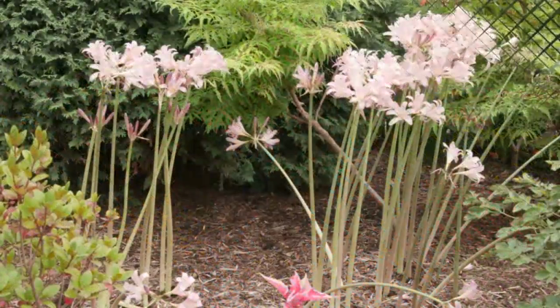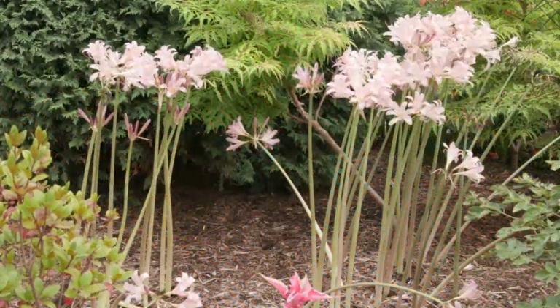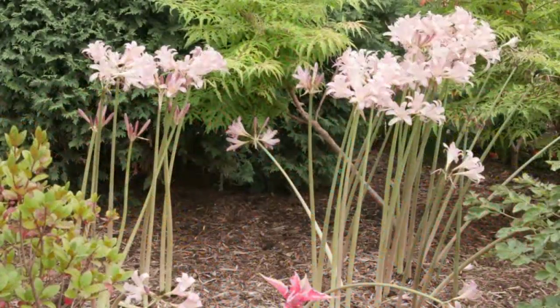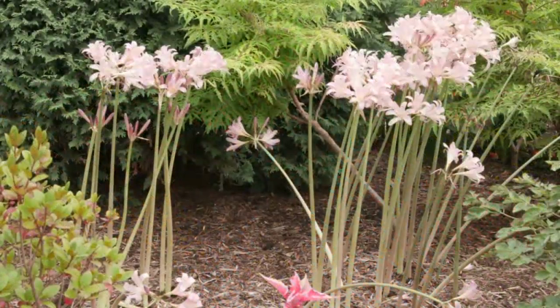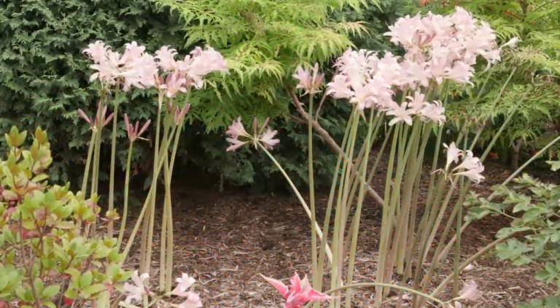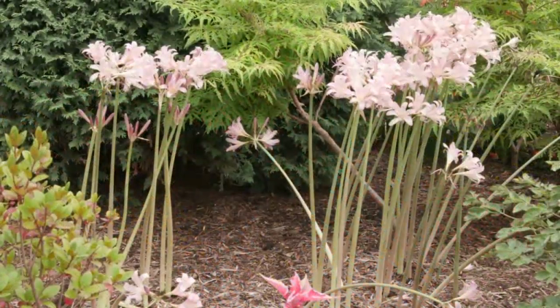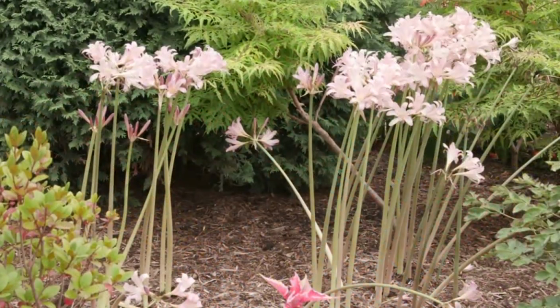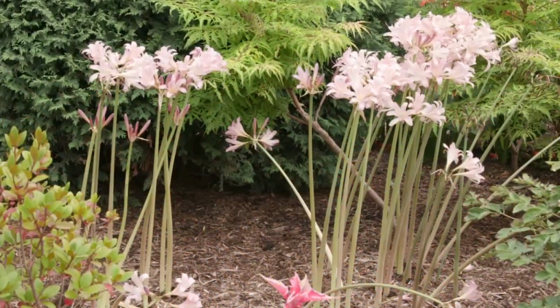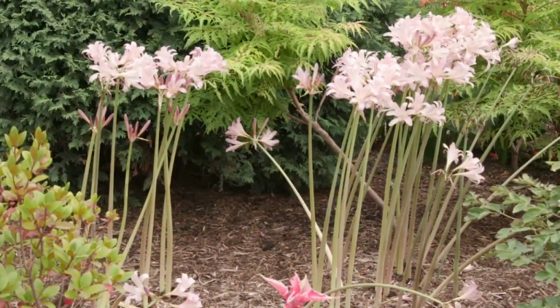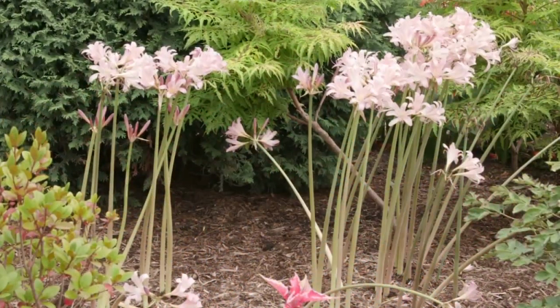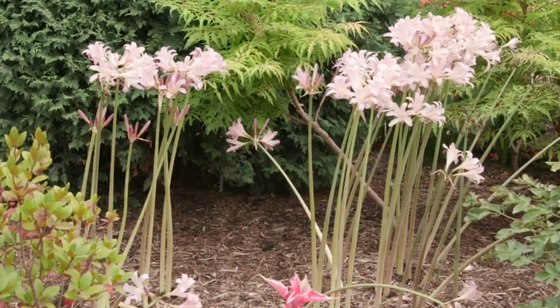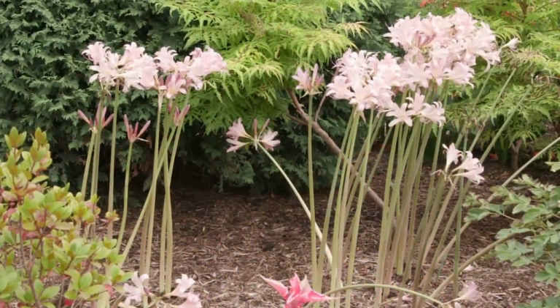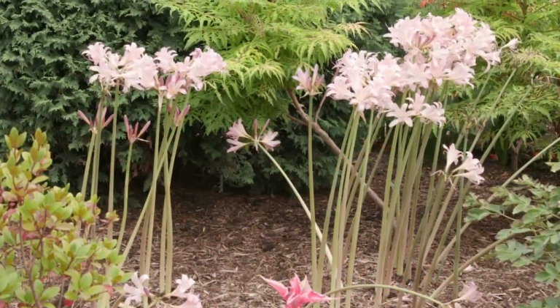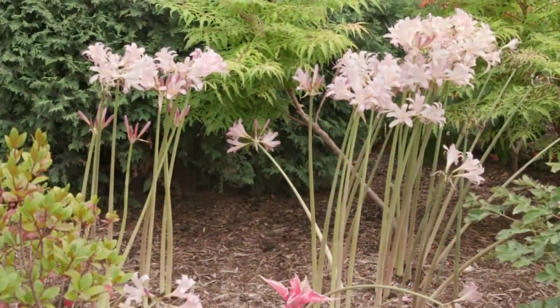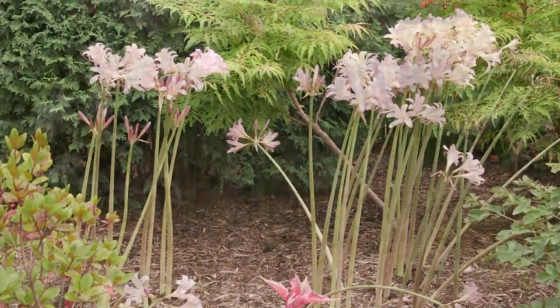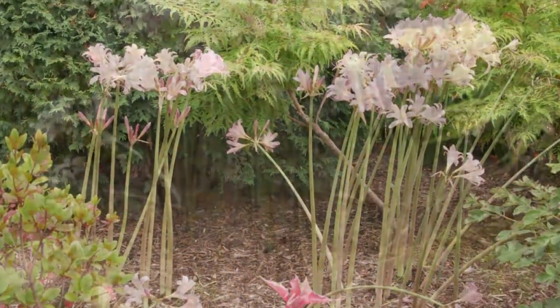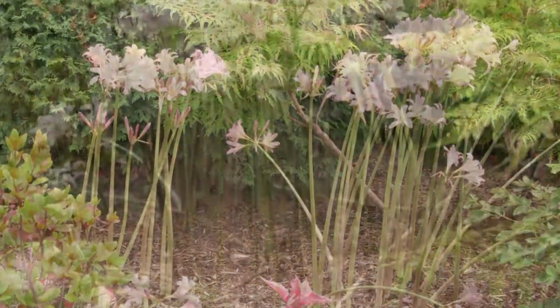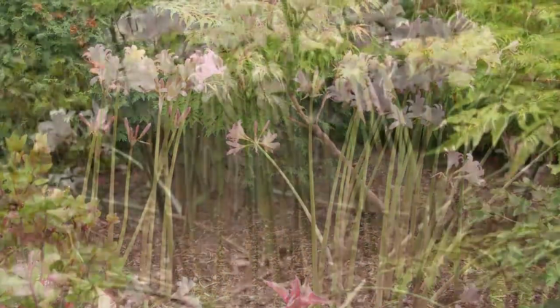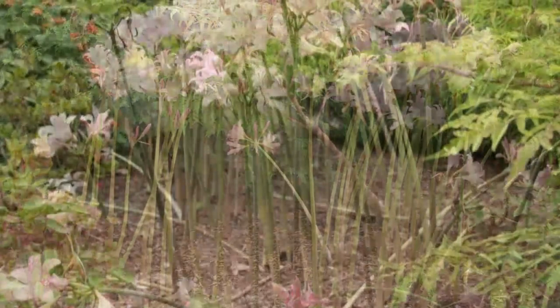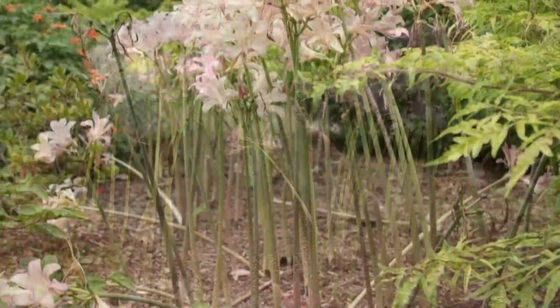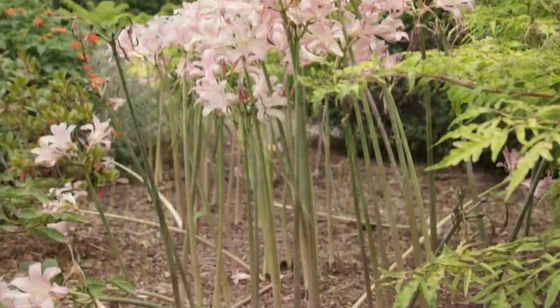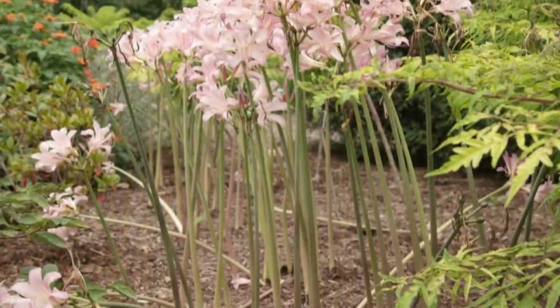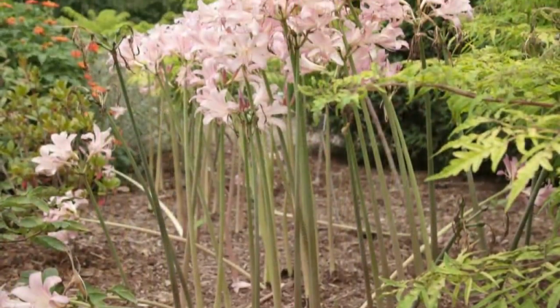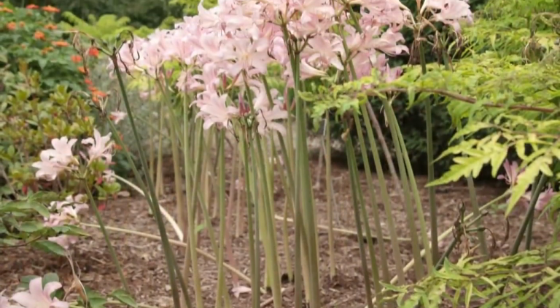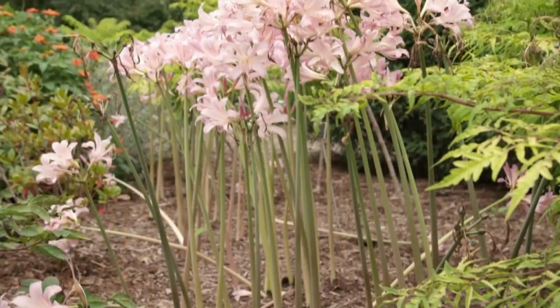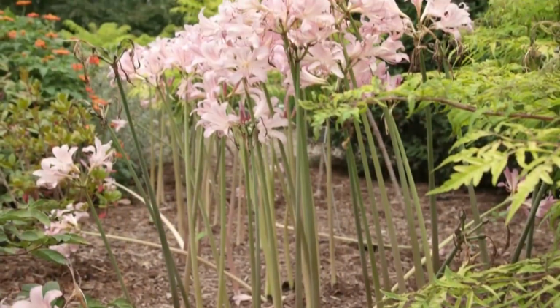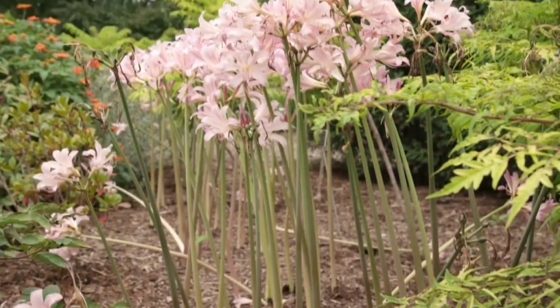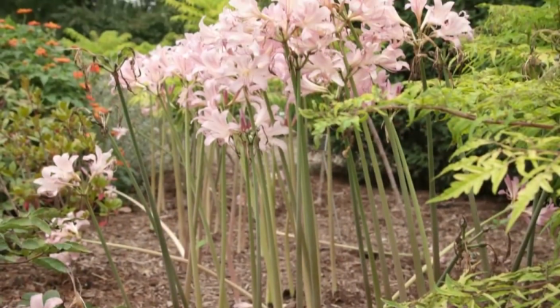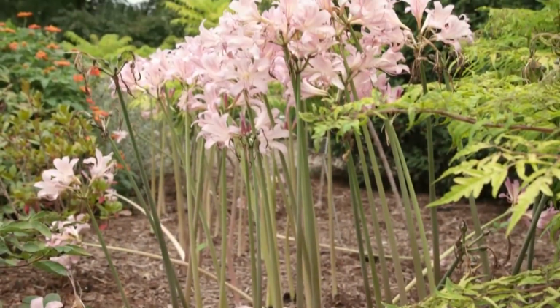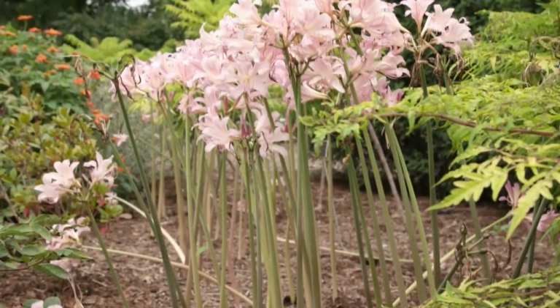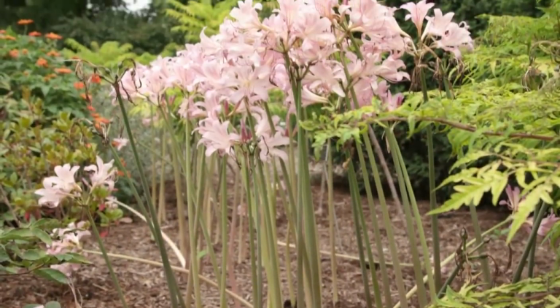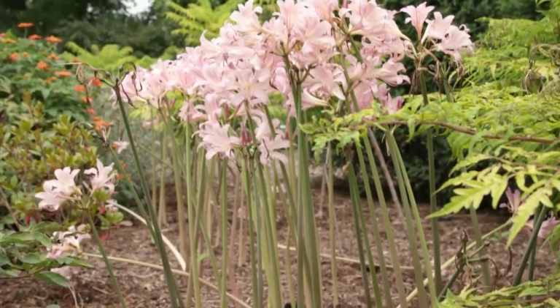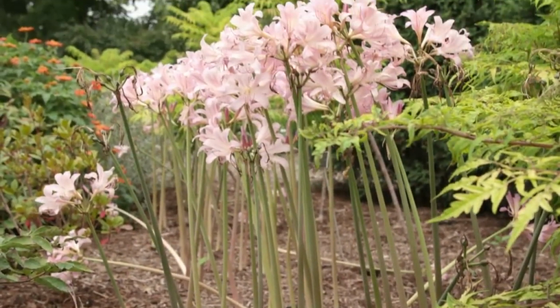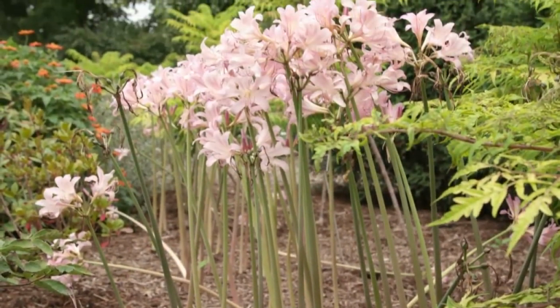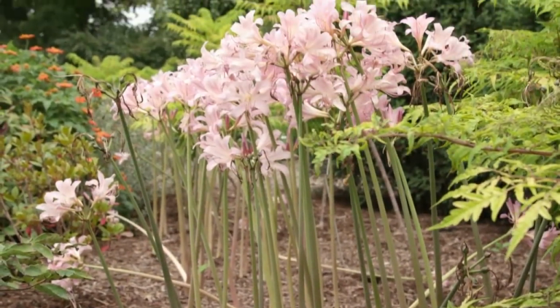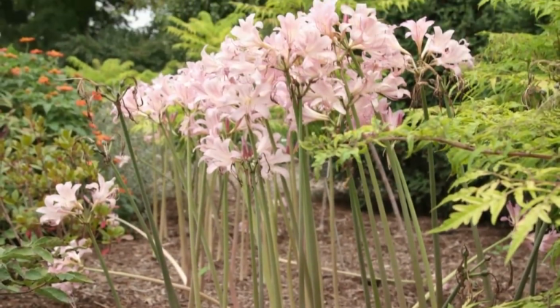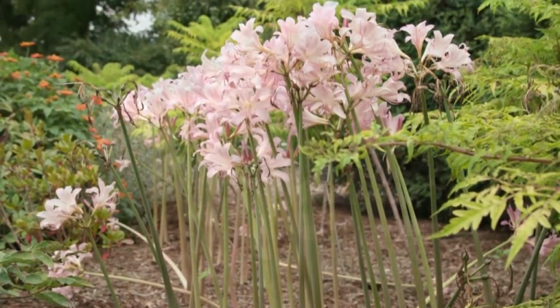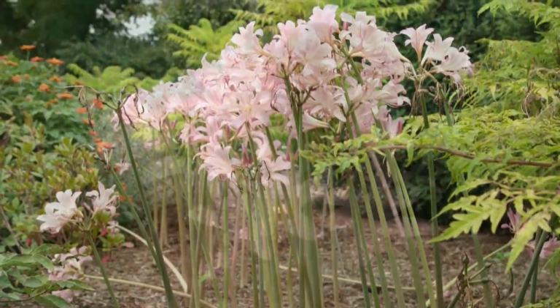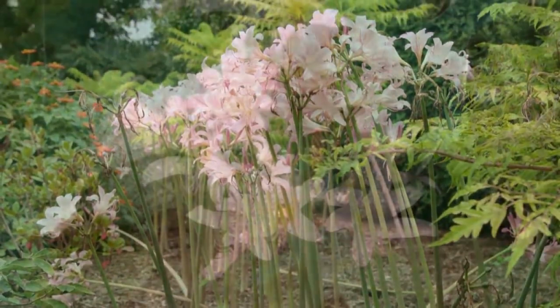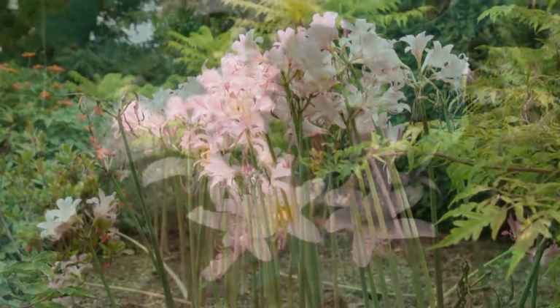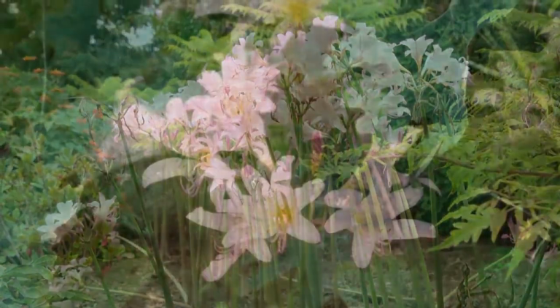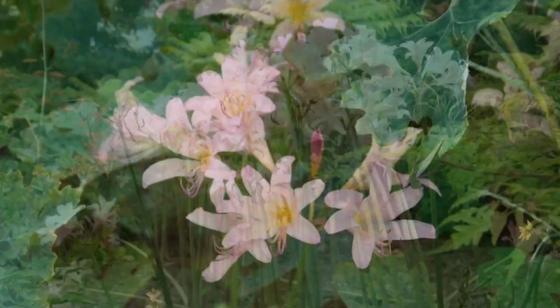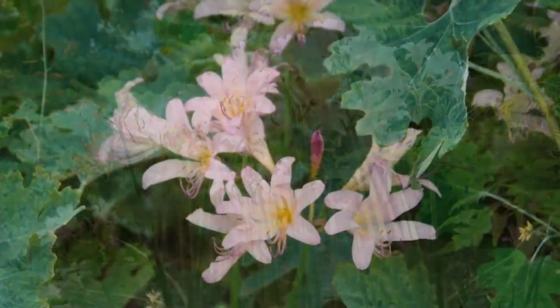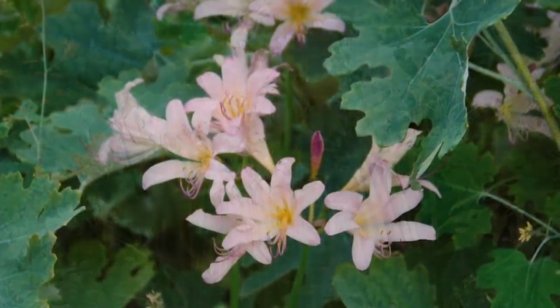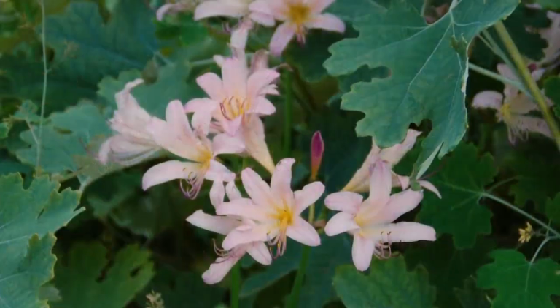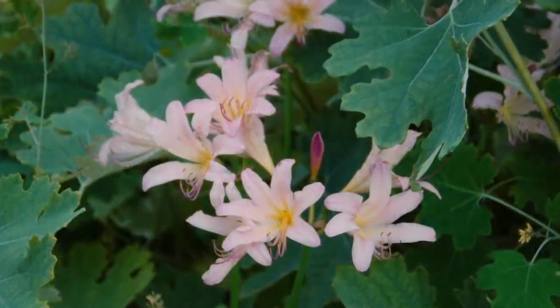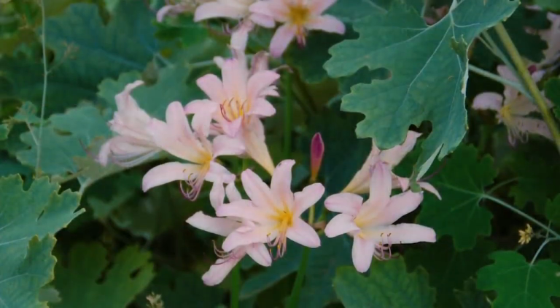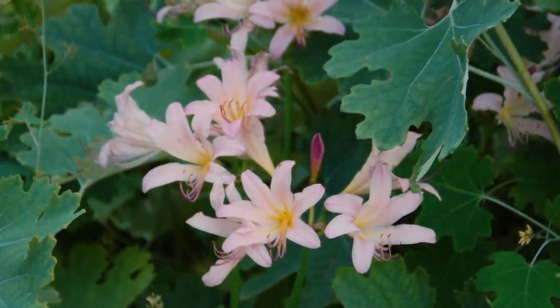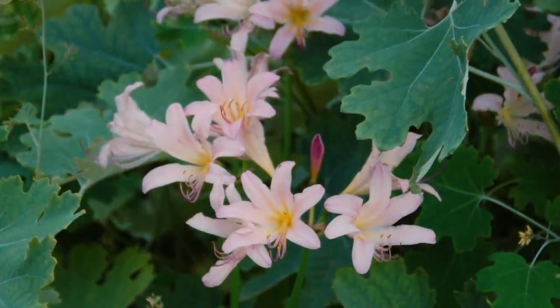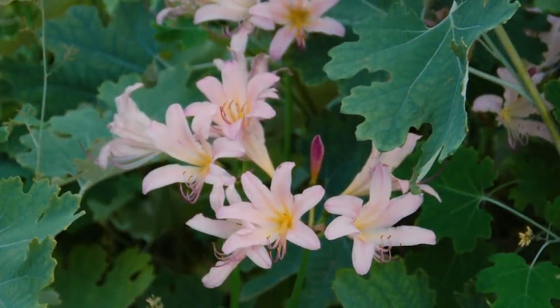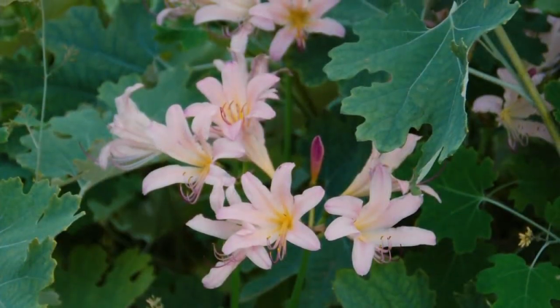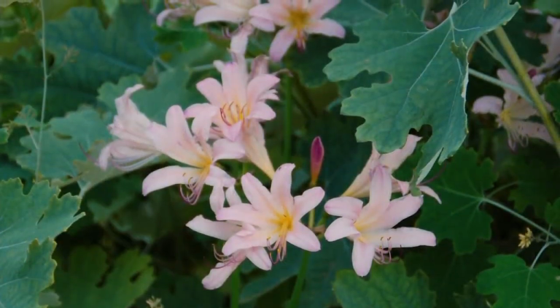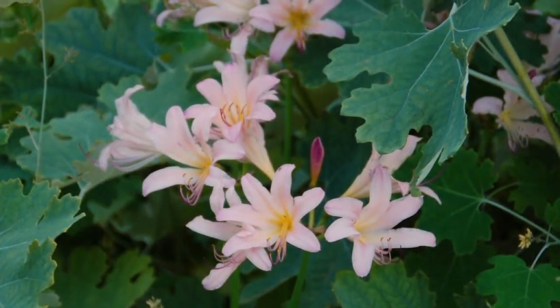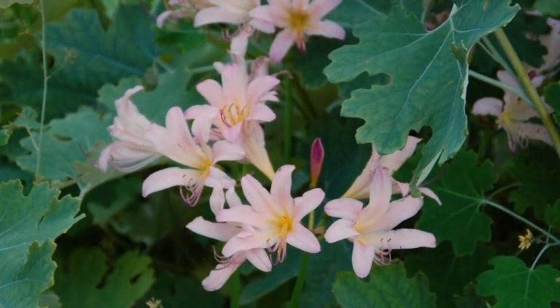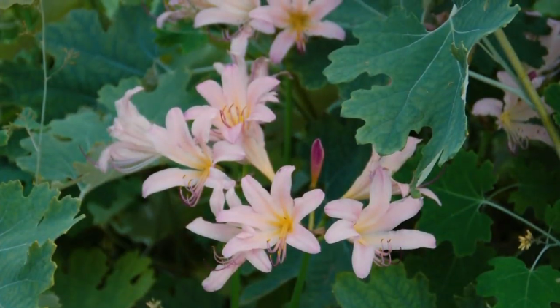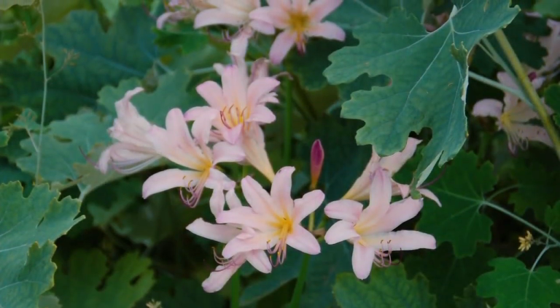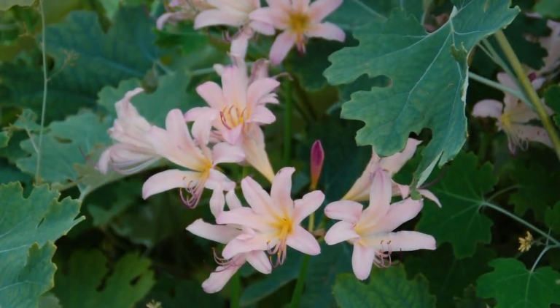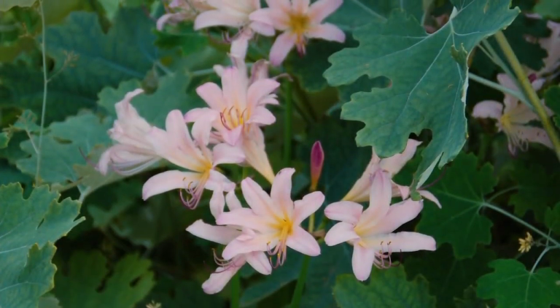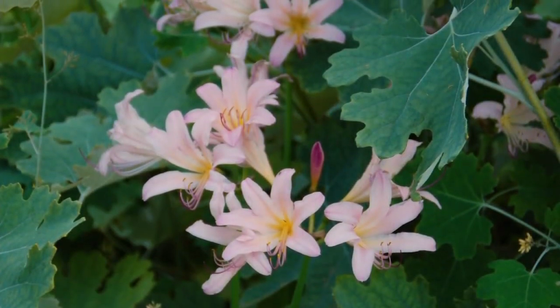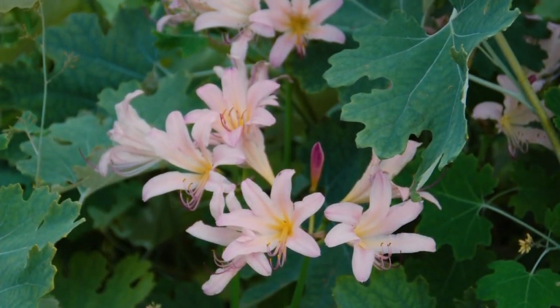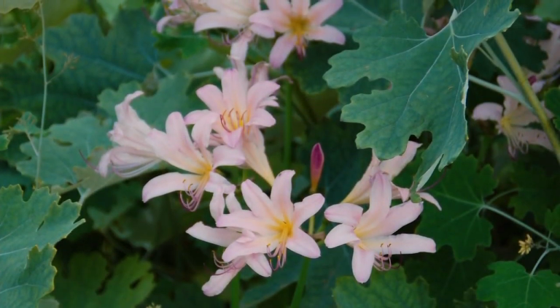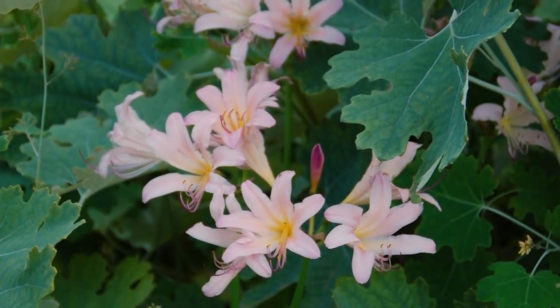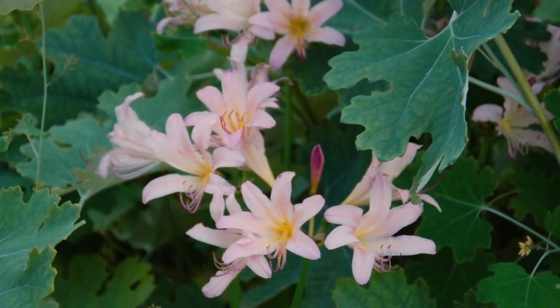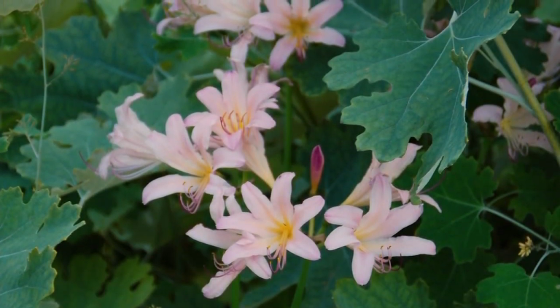Grow the stately flowers in clusters planted throughout mixed borders, or hide the naked lady stems by mixing them with other perennials.